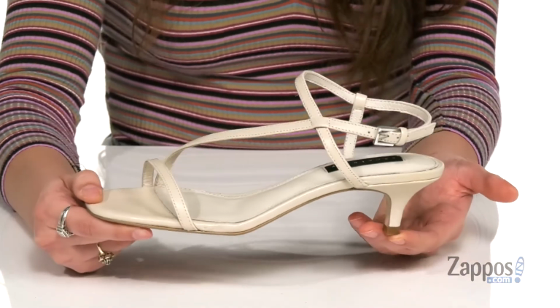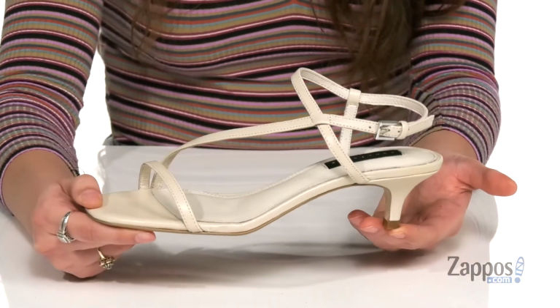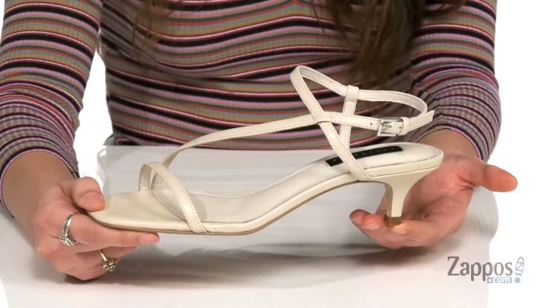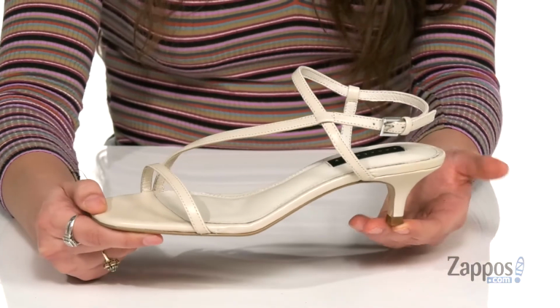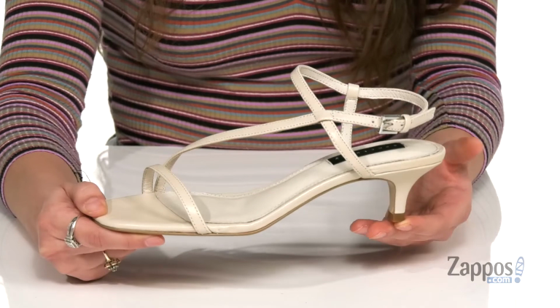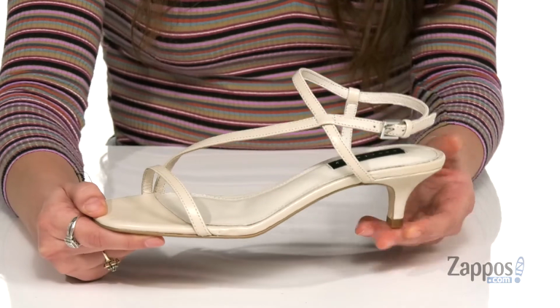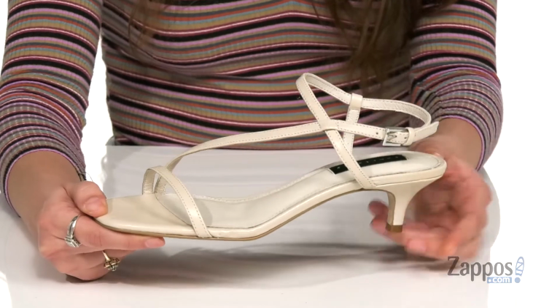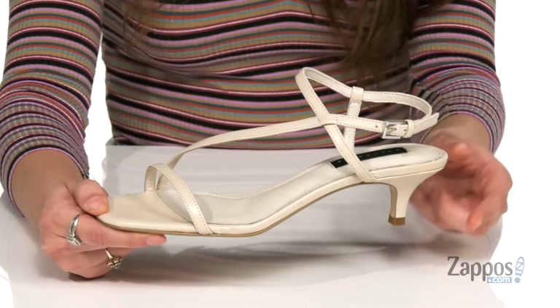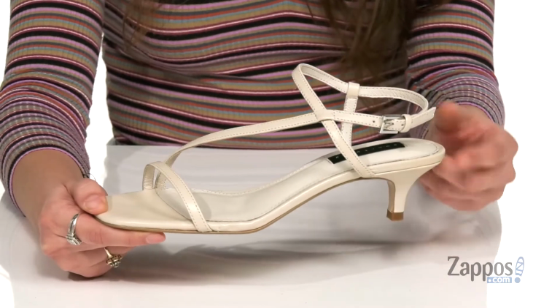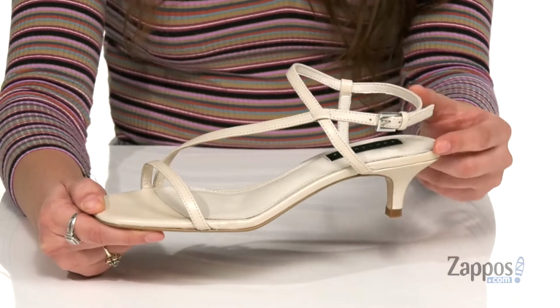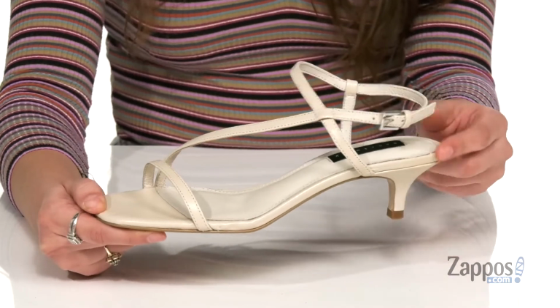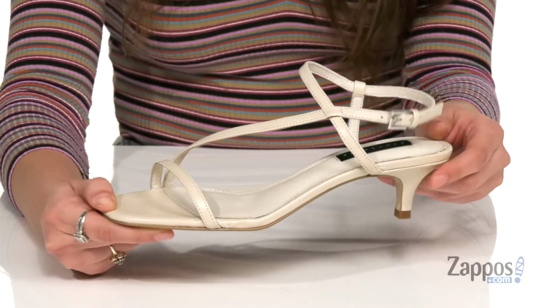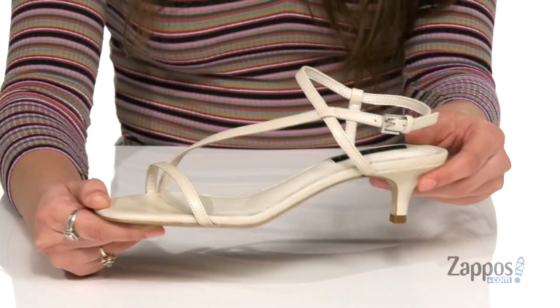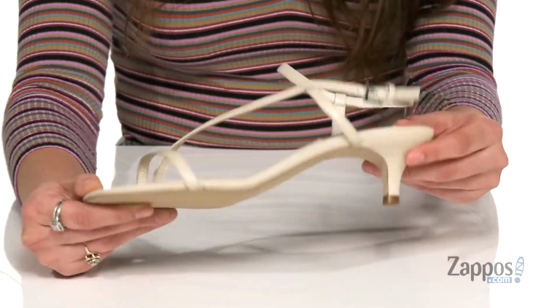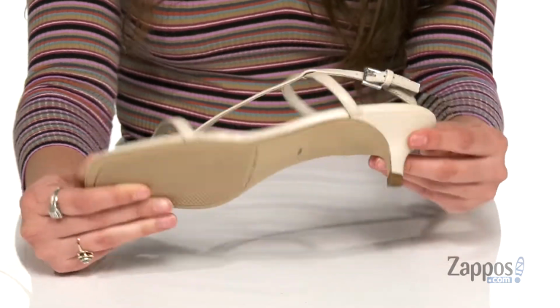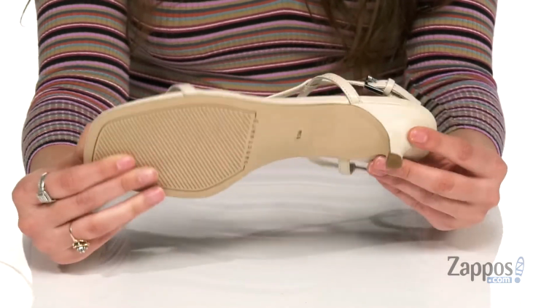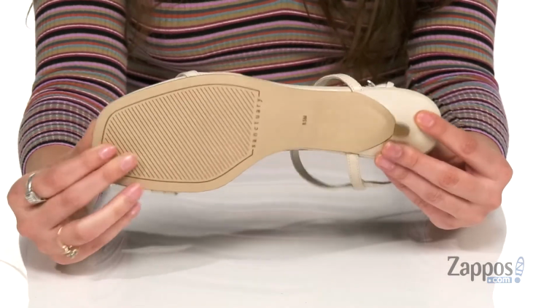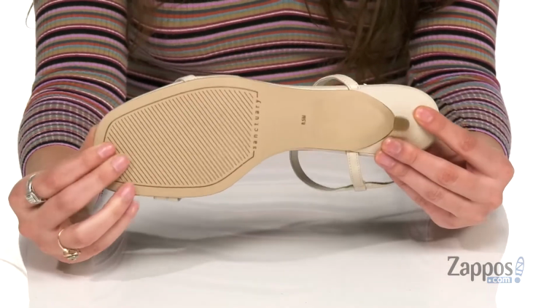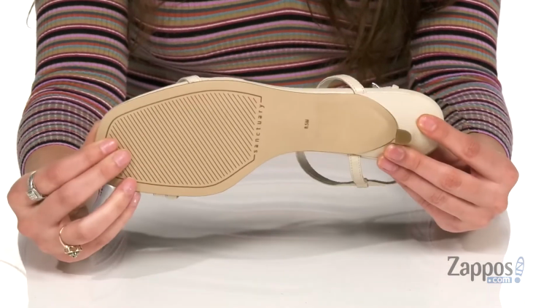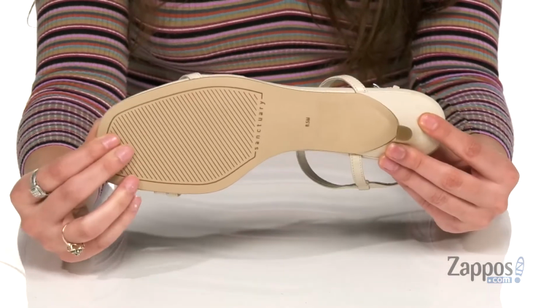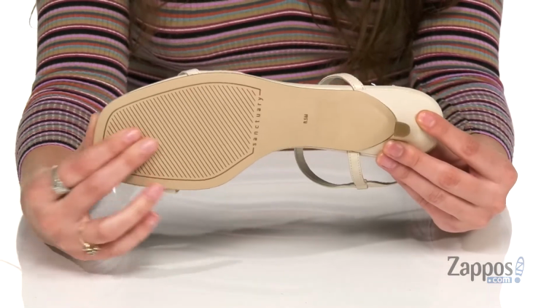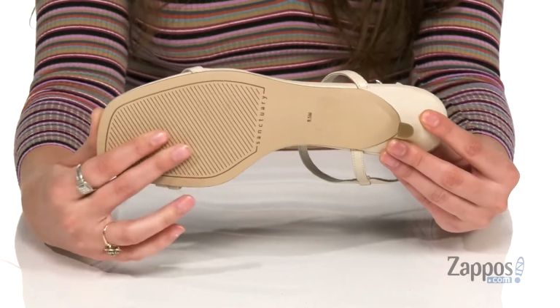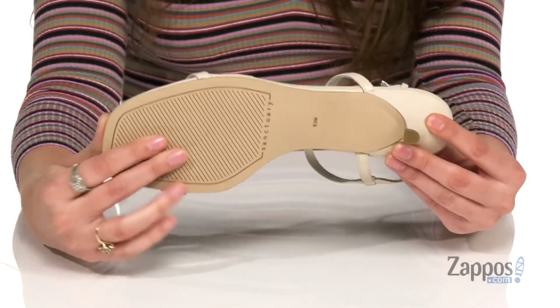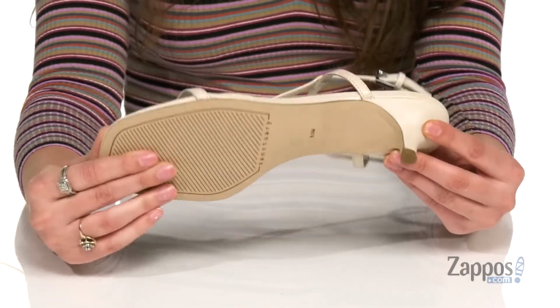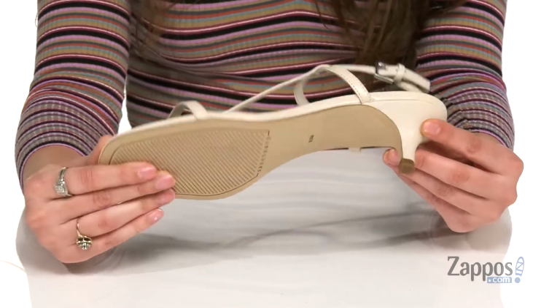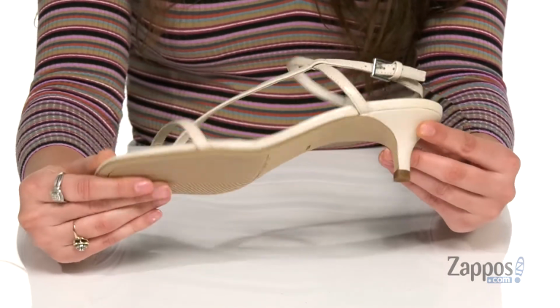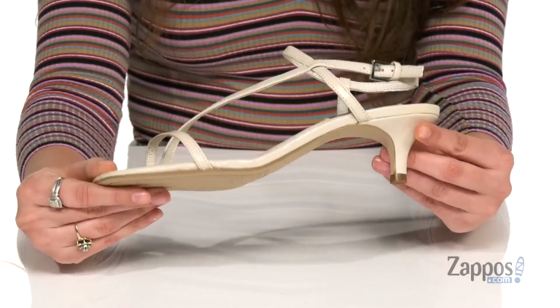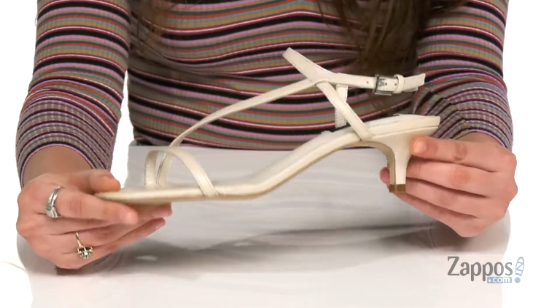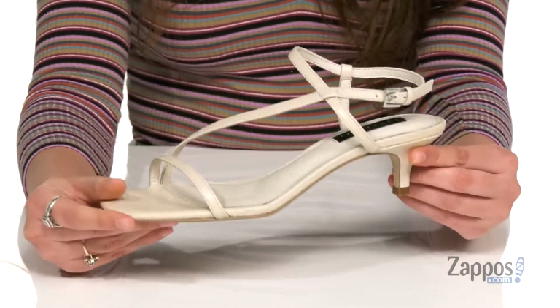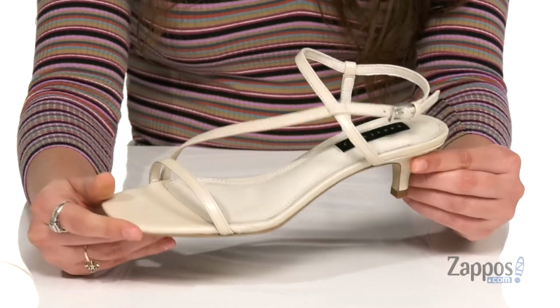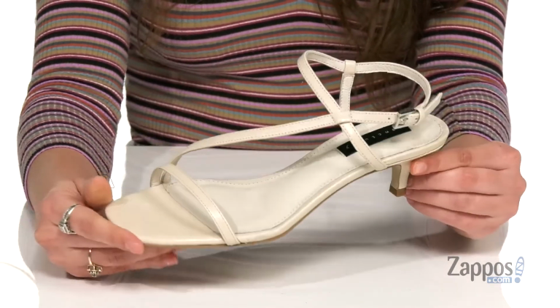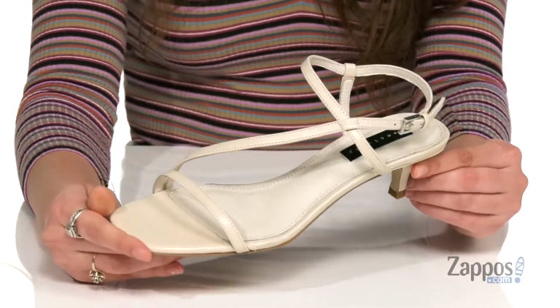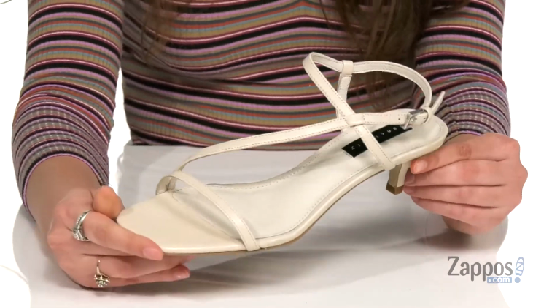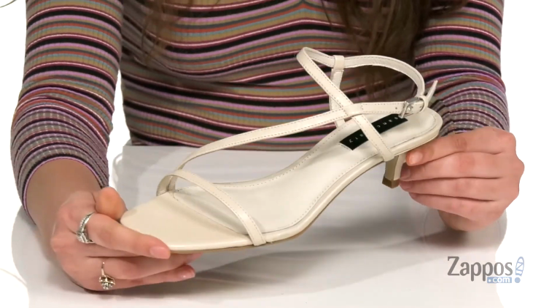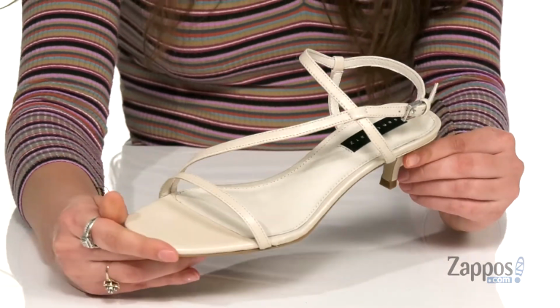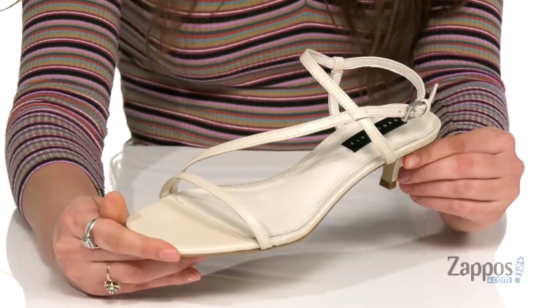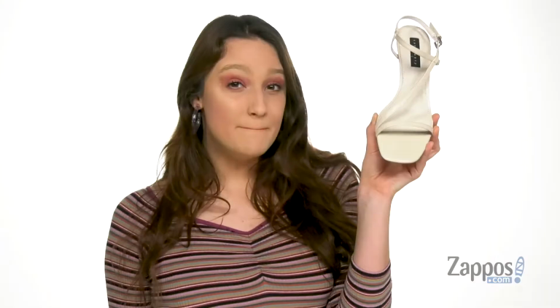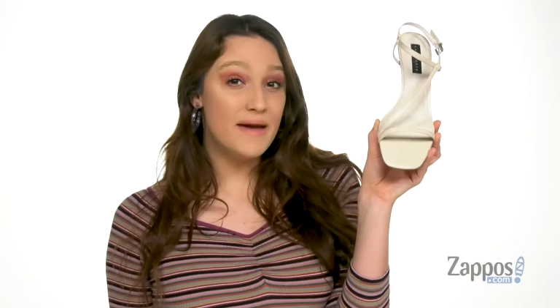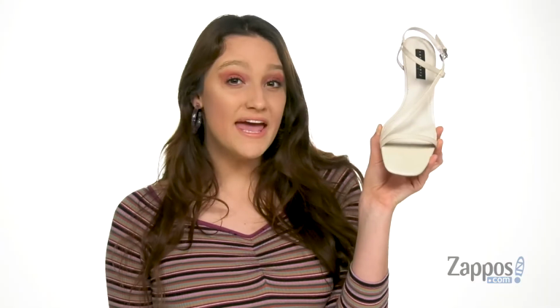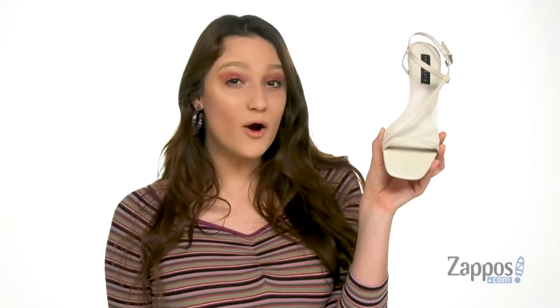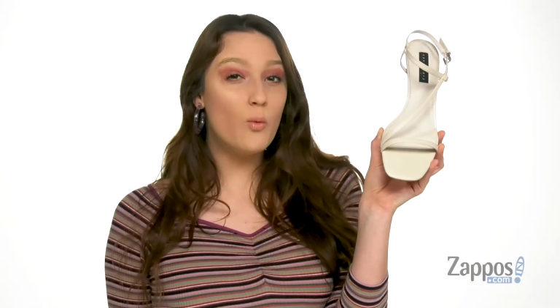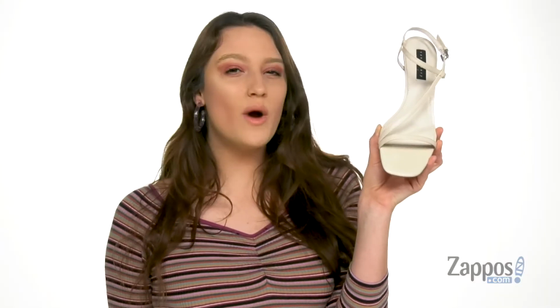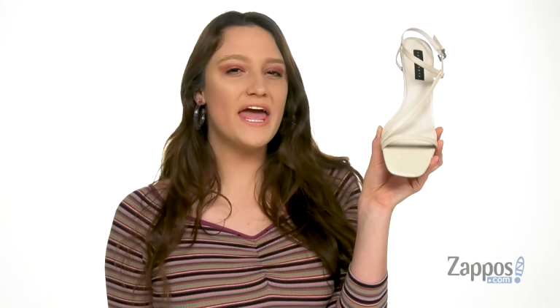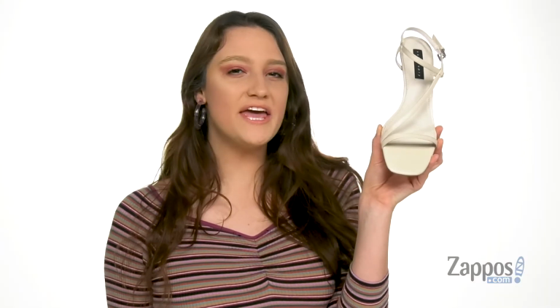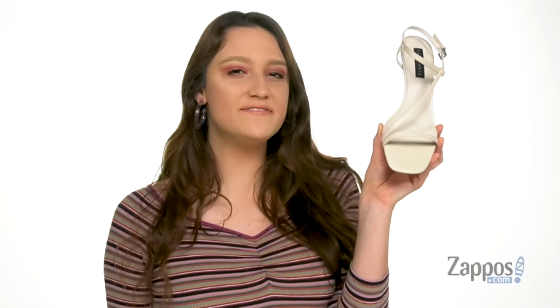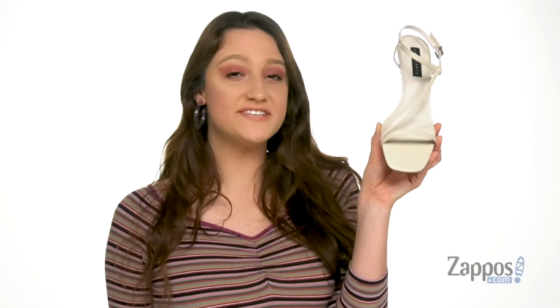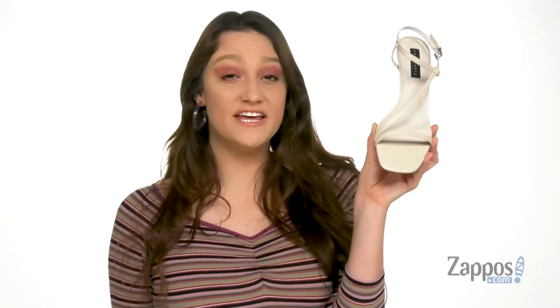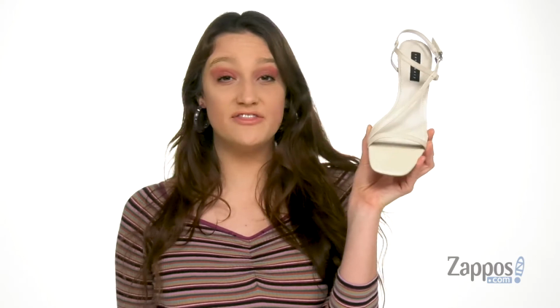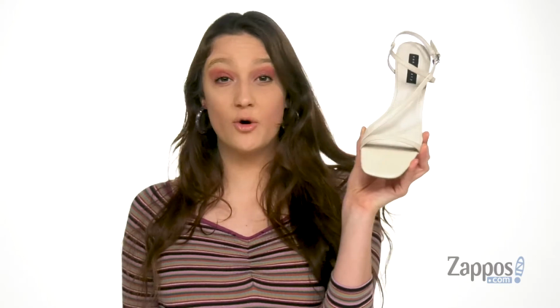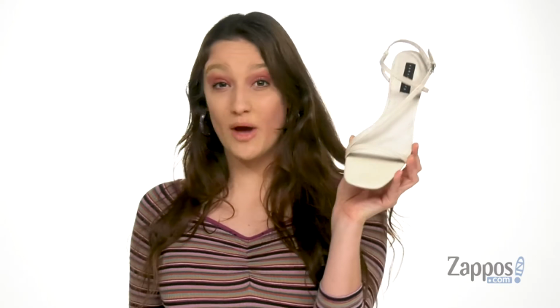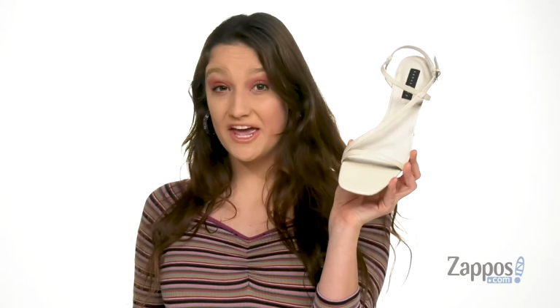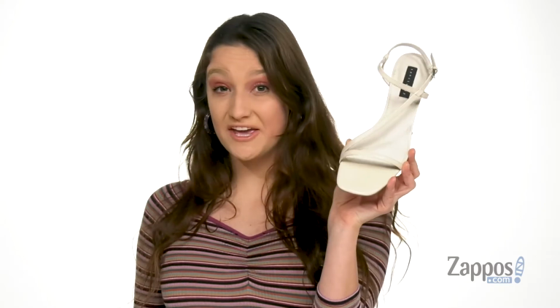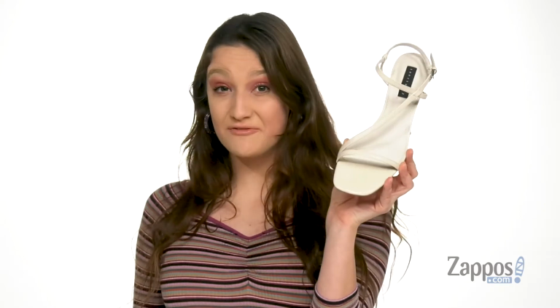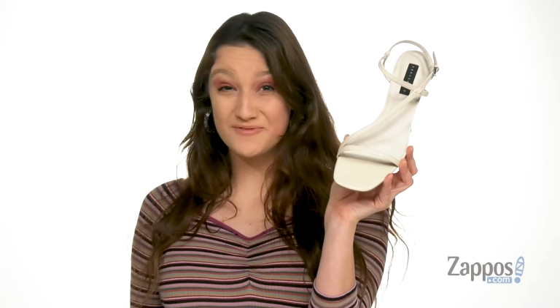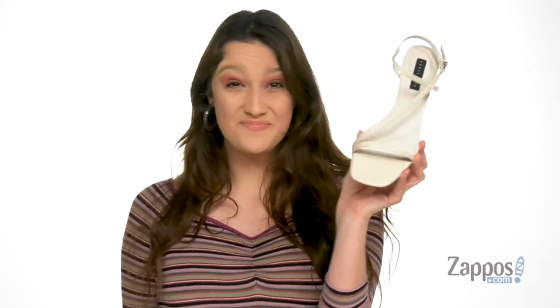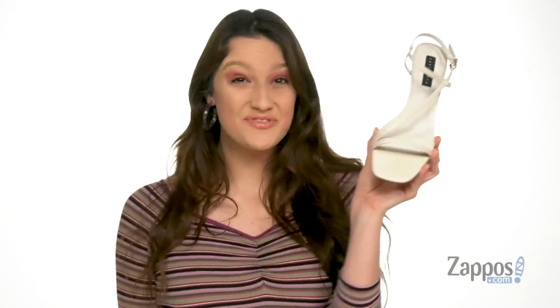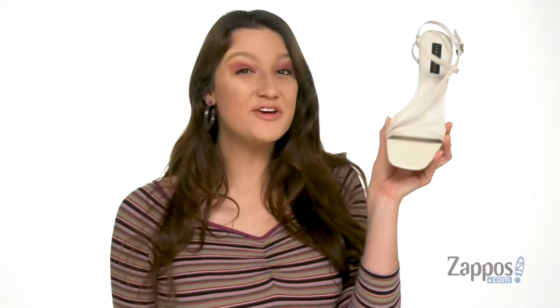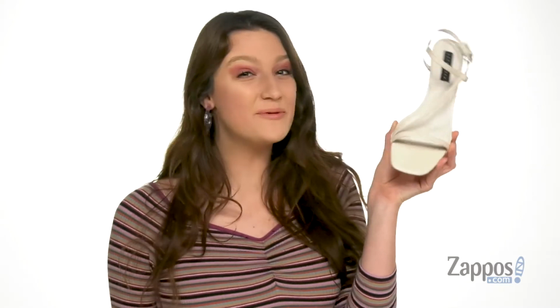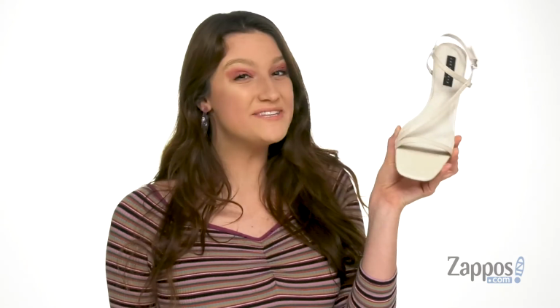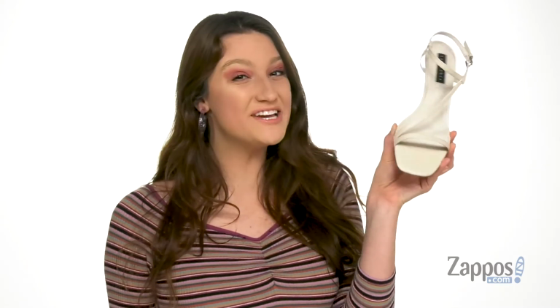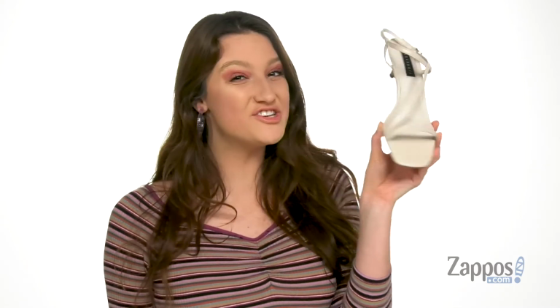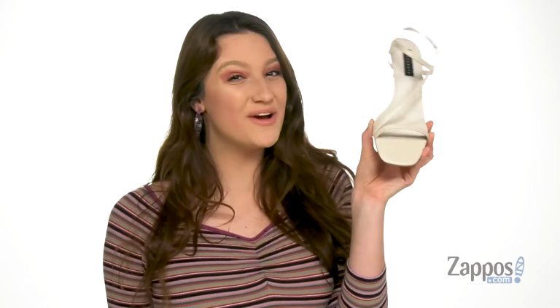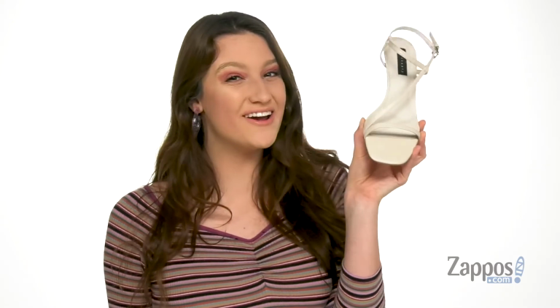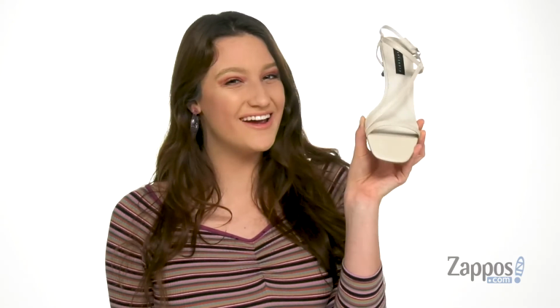And they have this cute little kitten heel at the back that's going to give you a slight boost. It's all on top of a smooth leather outsole. Make waves in the Wave — they're from Sanctuary.